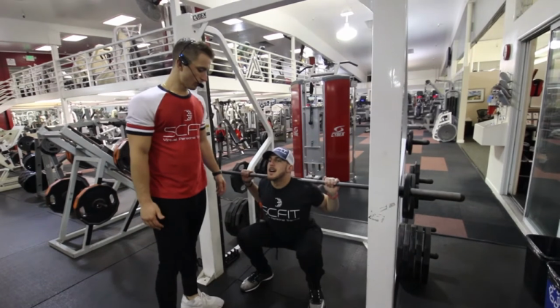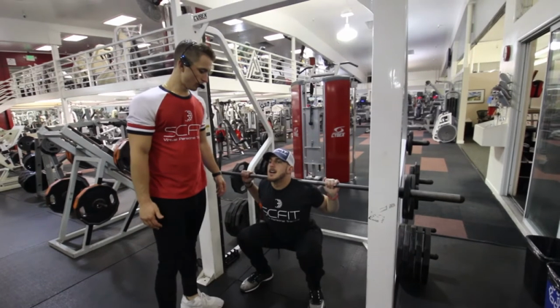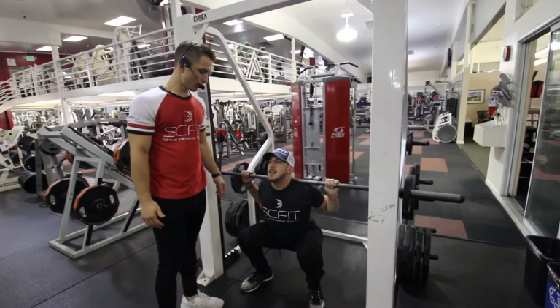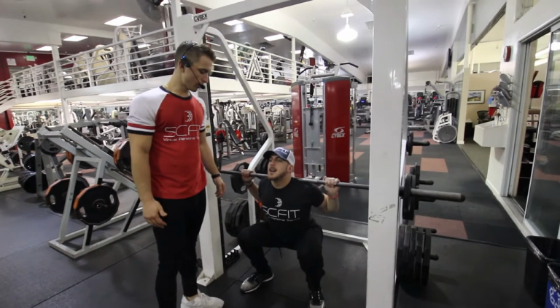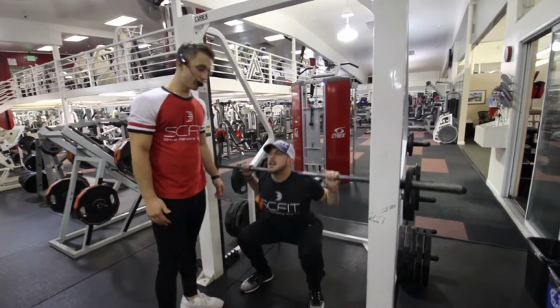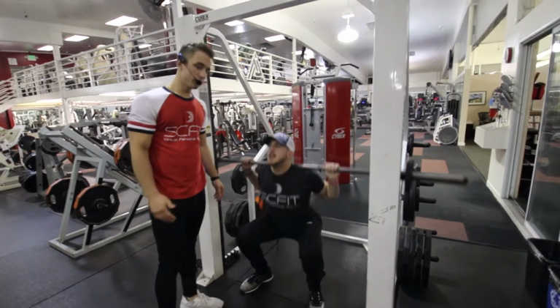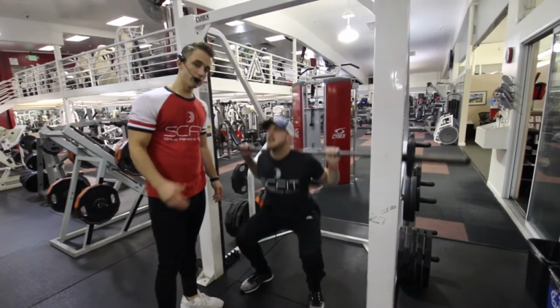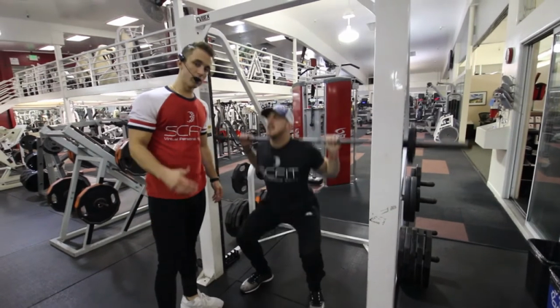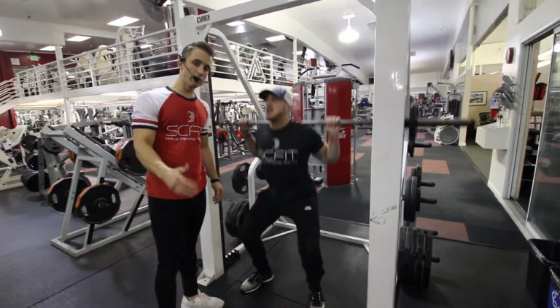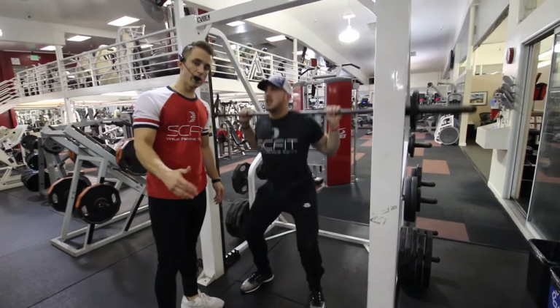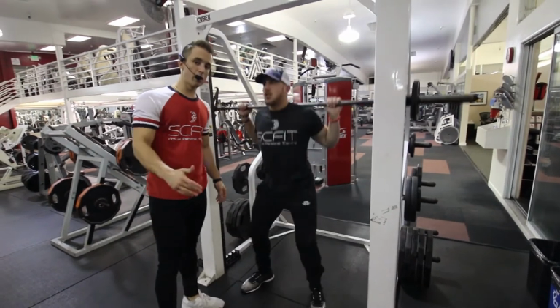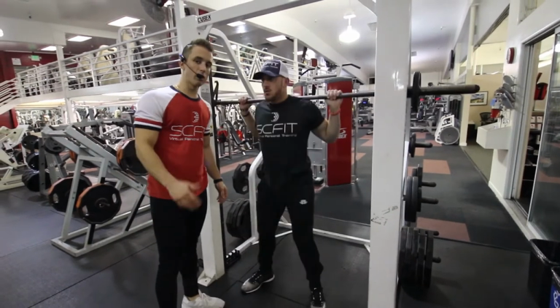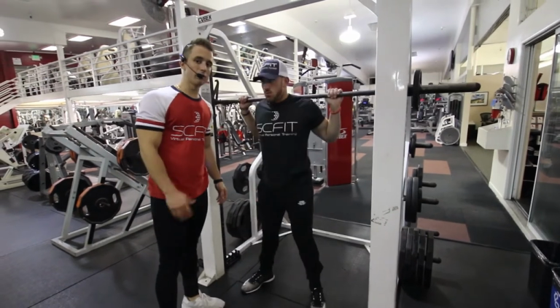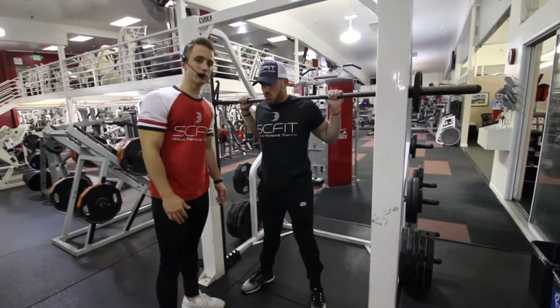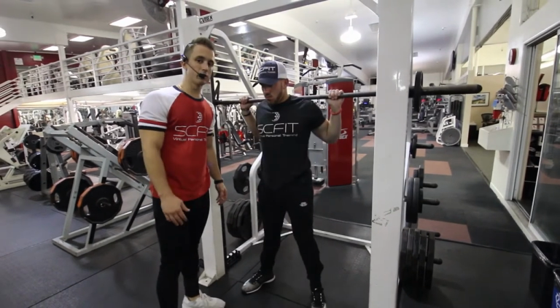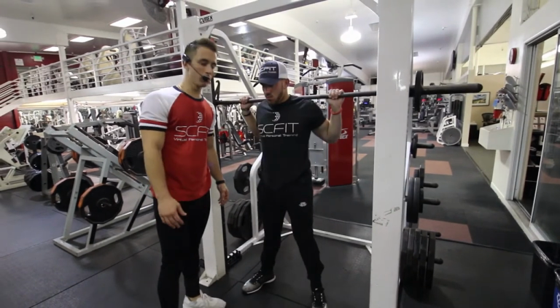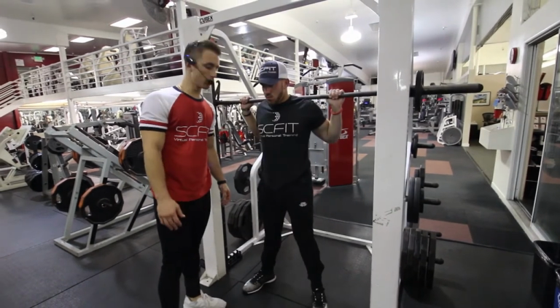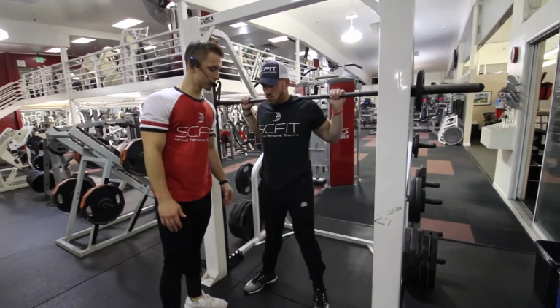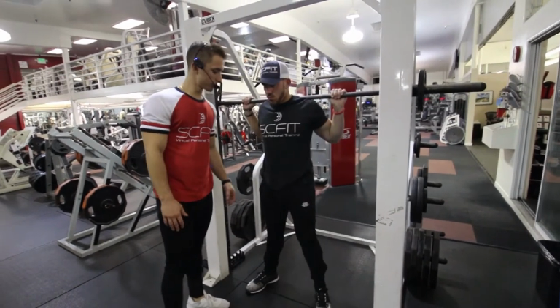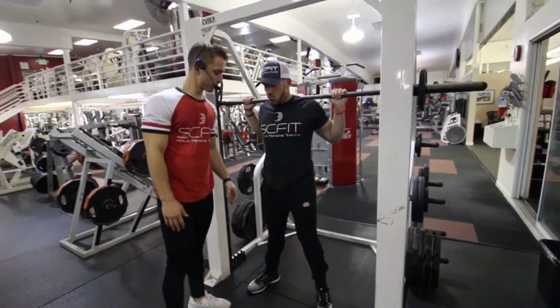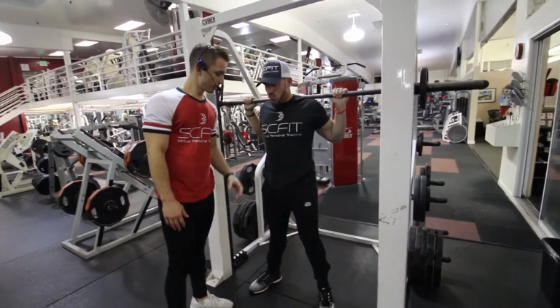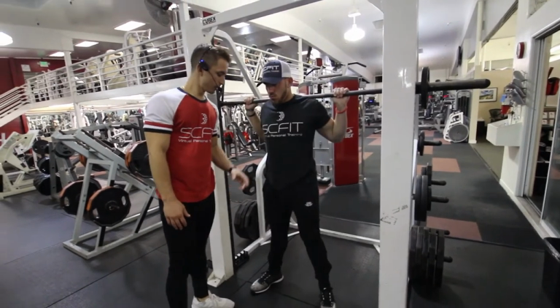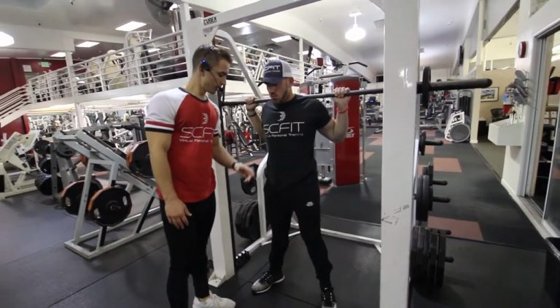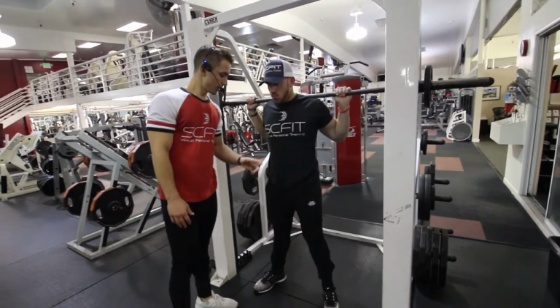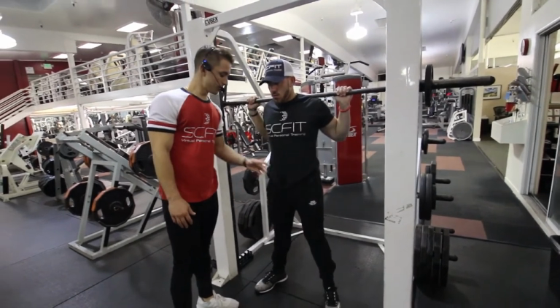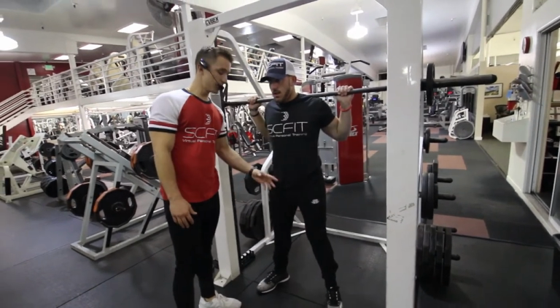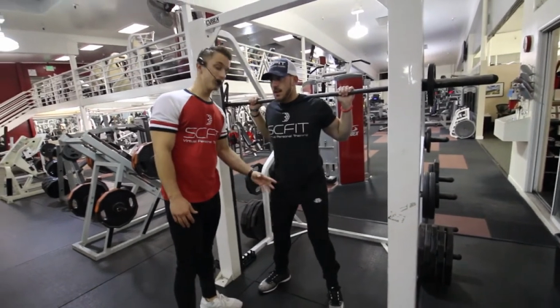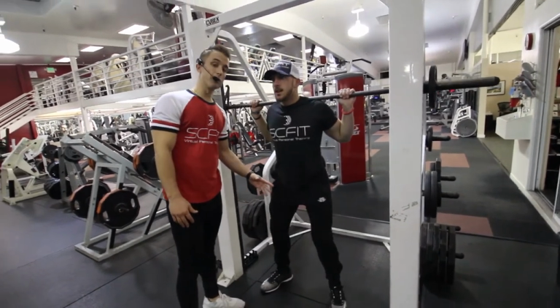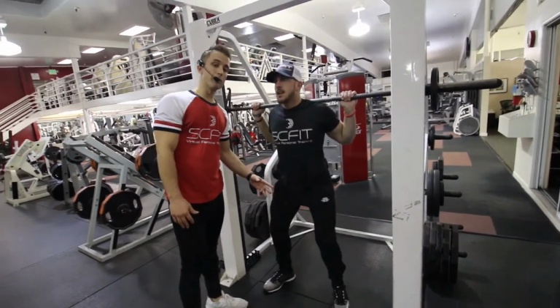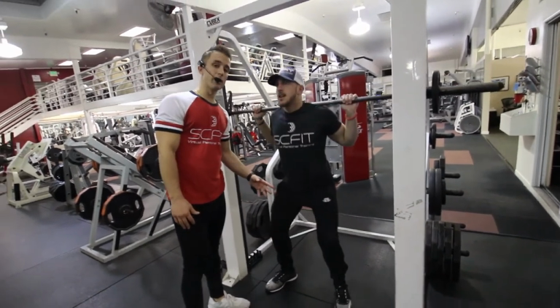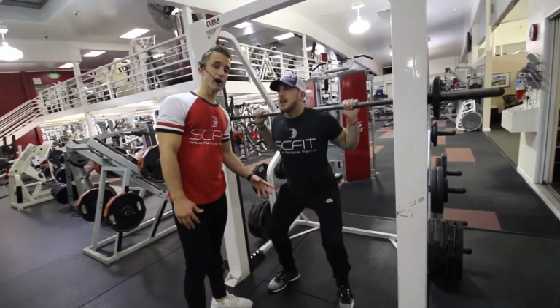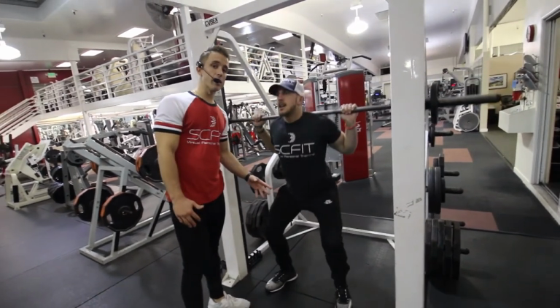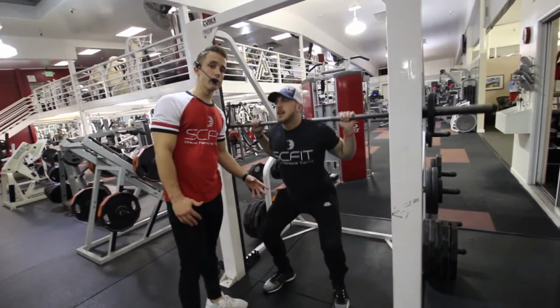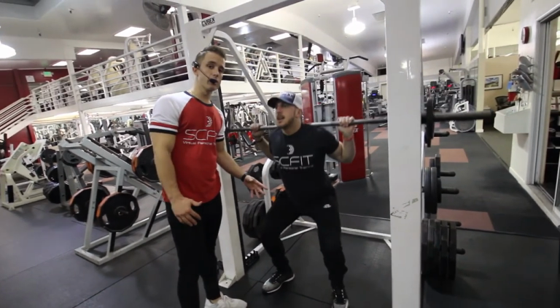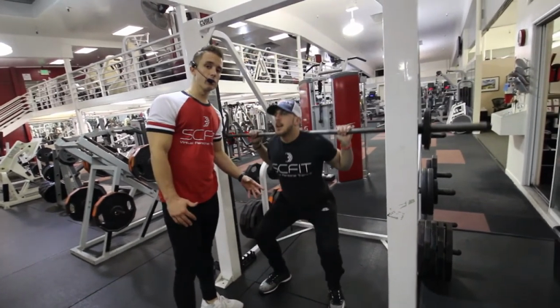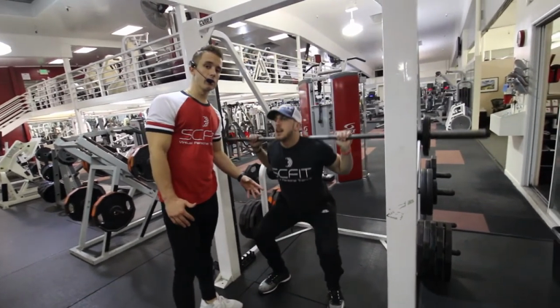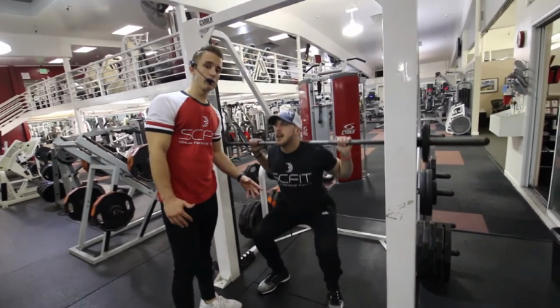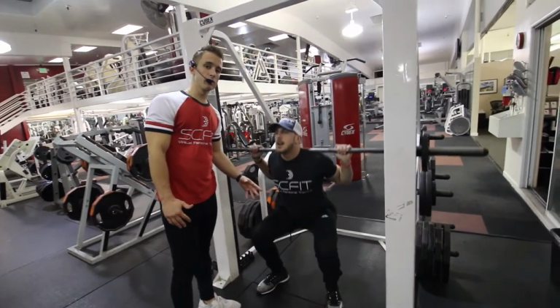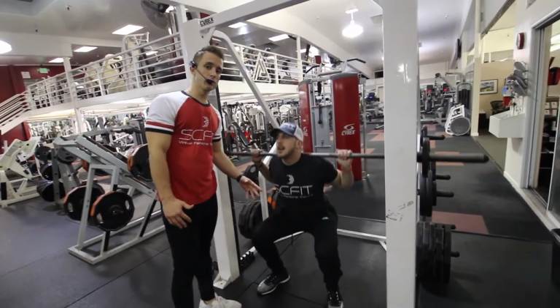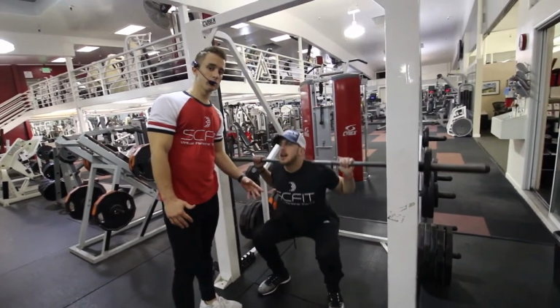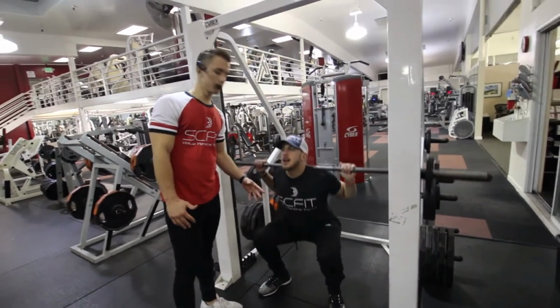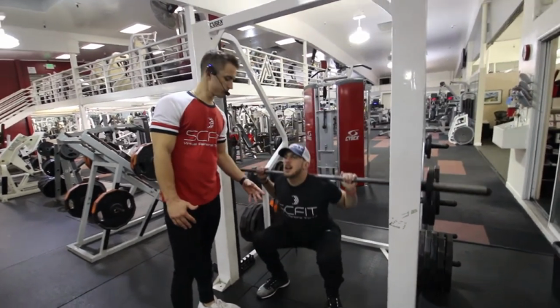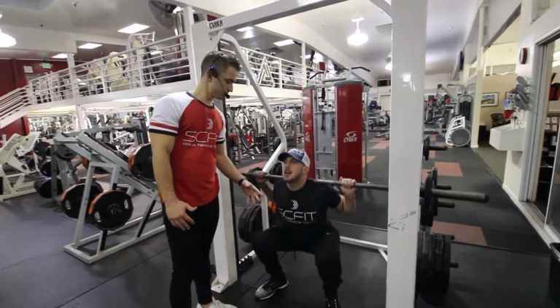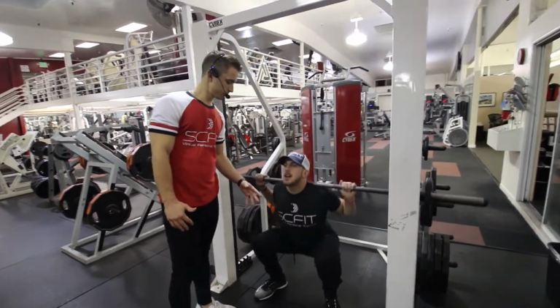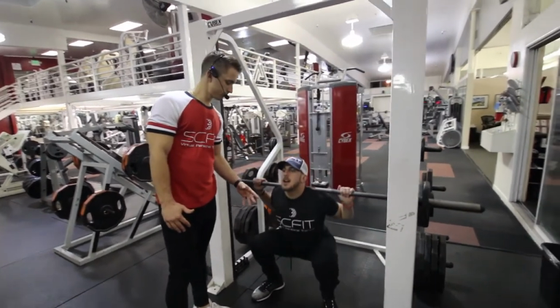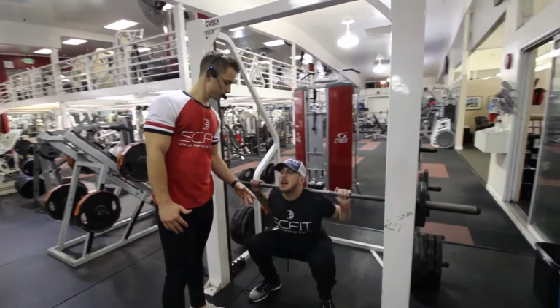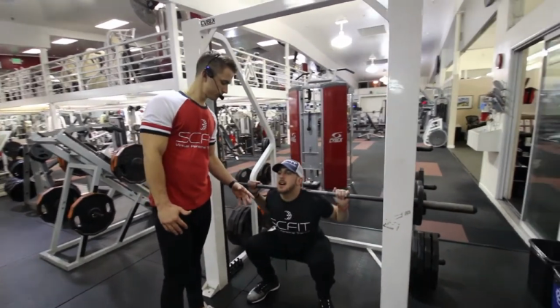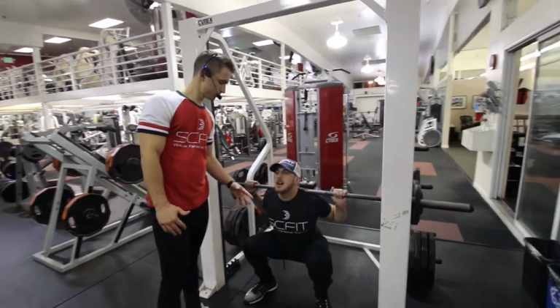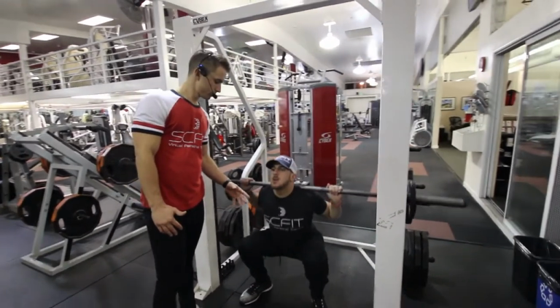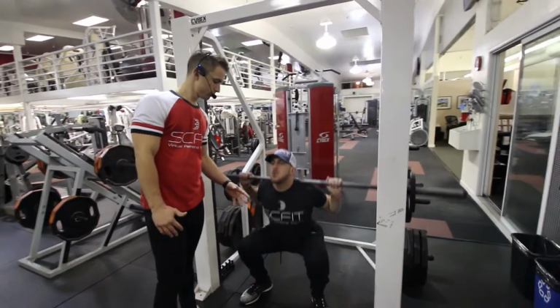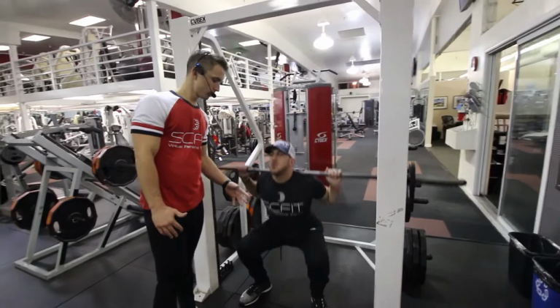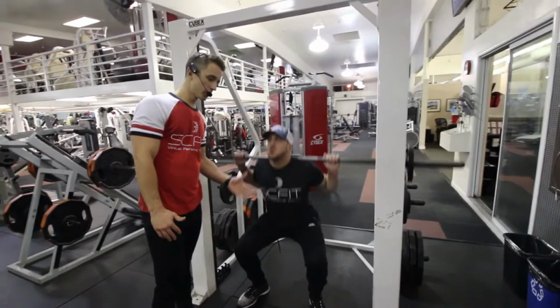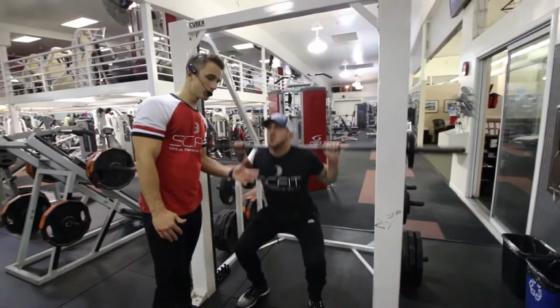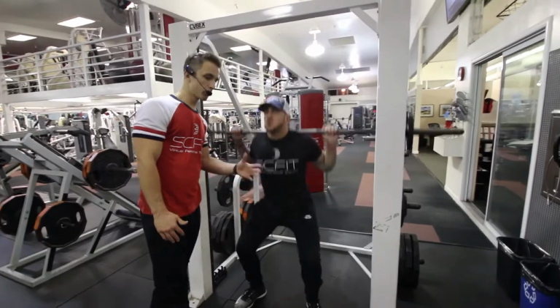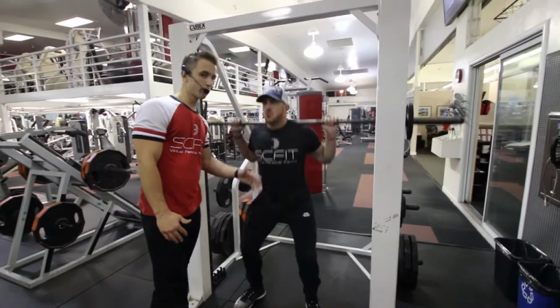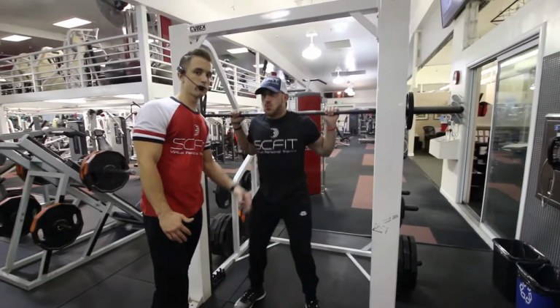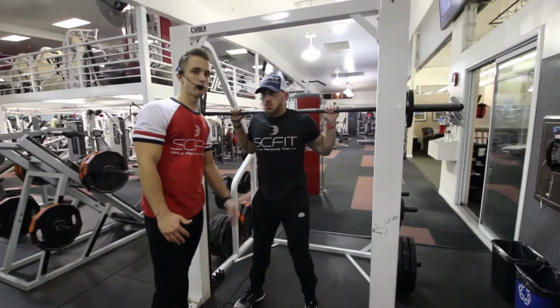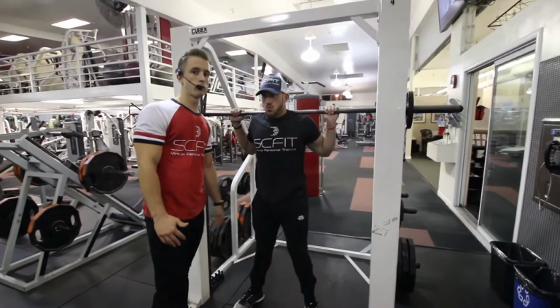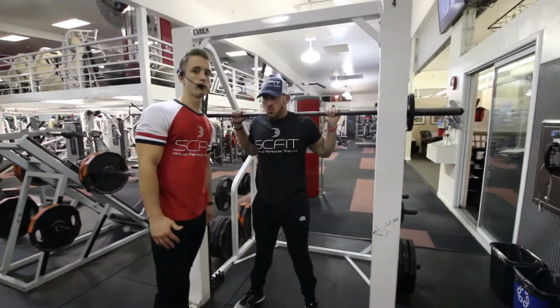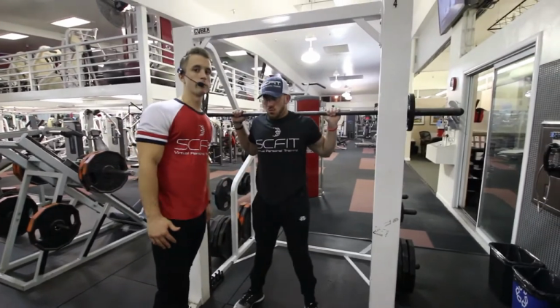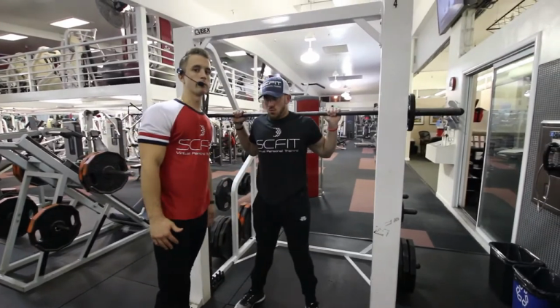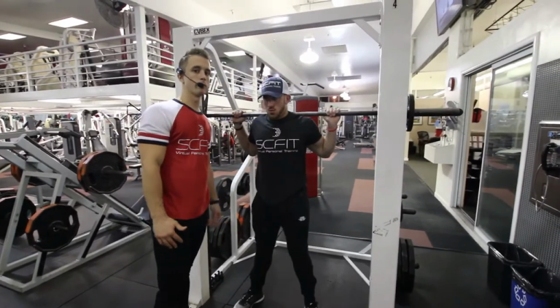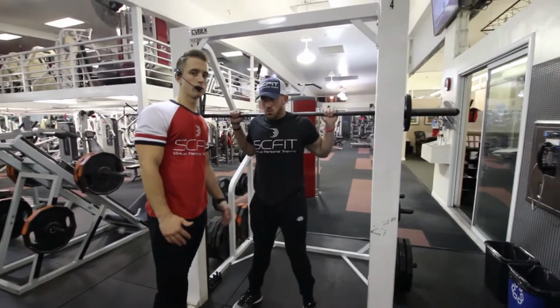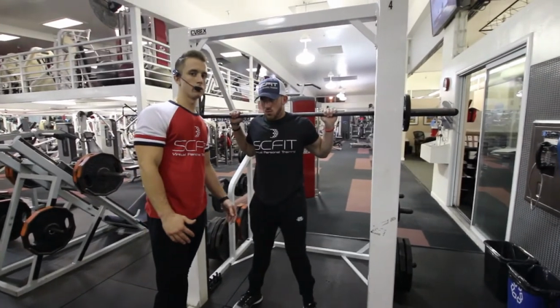Again, he's sitting back on his heels, his knees are bent 90 degrees. Perfect form. Good.